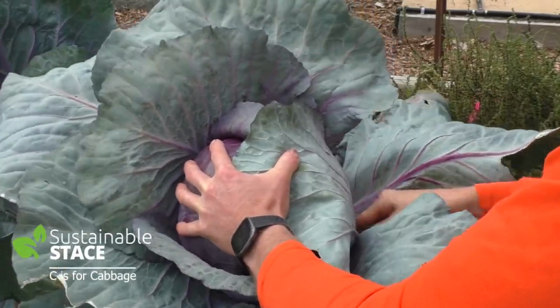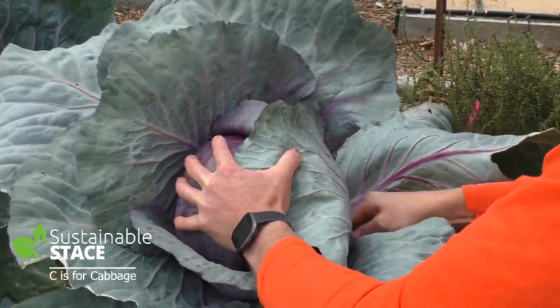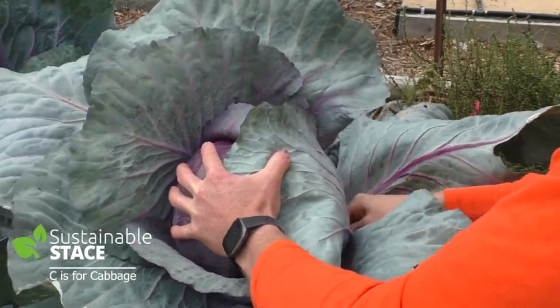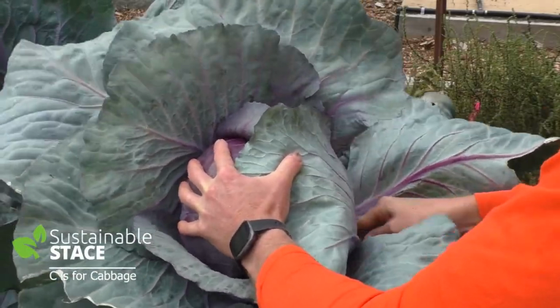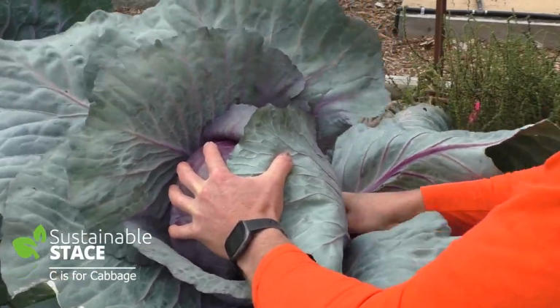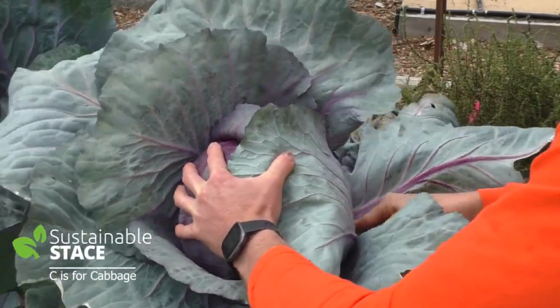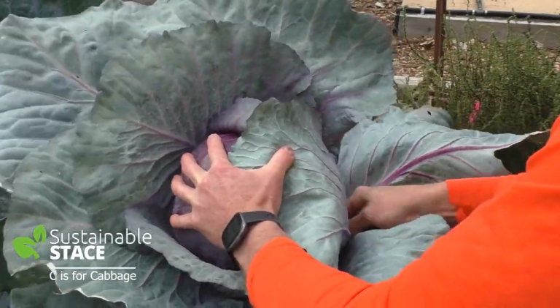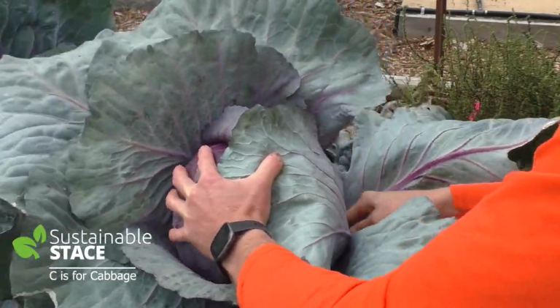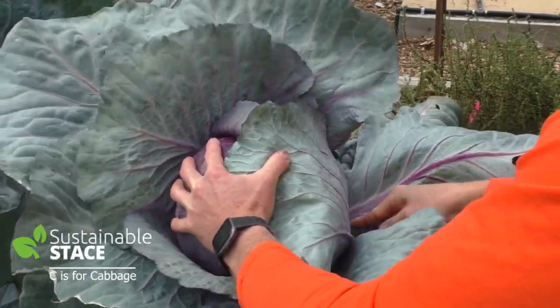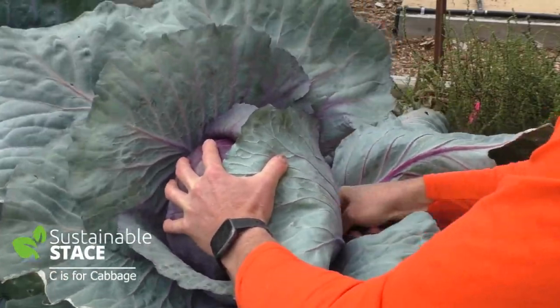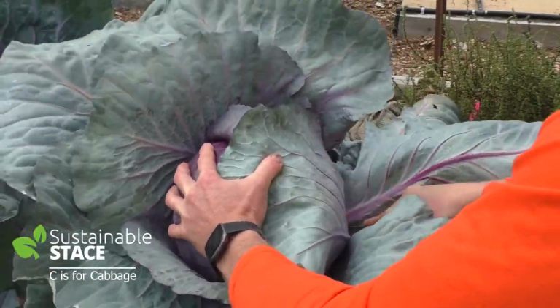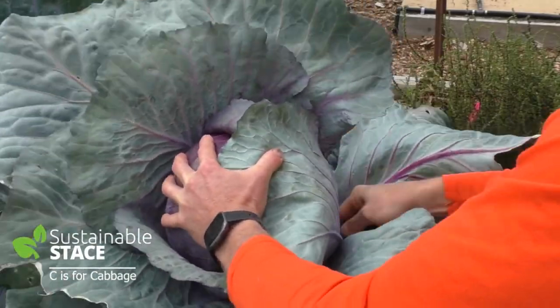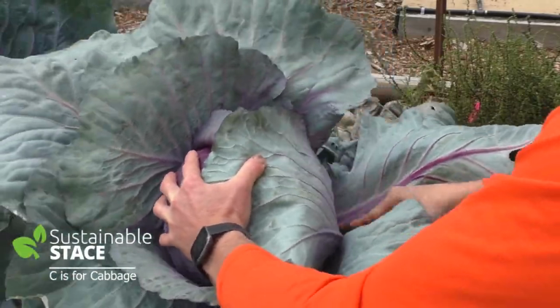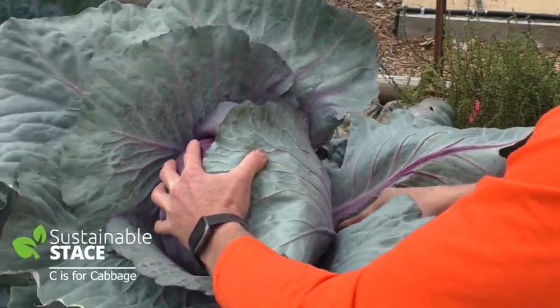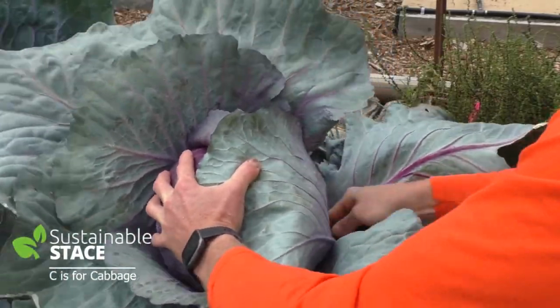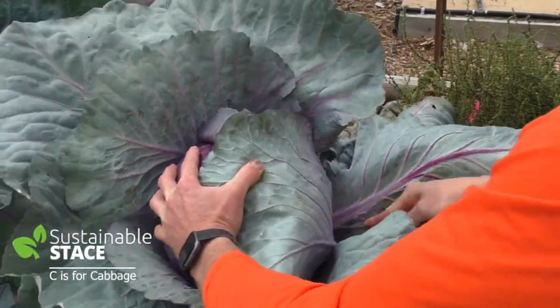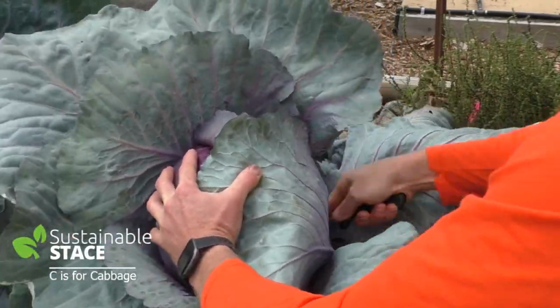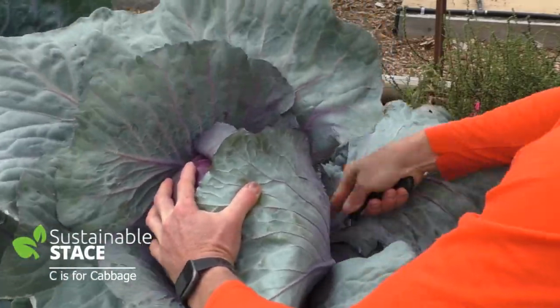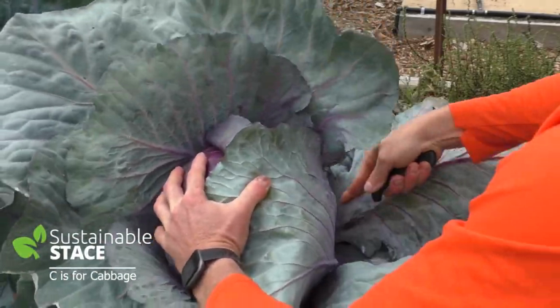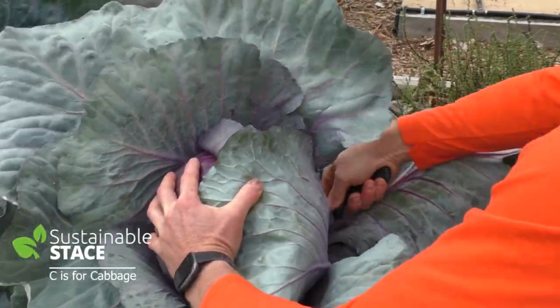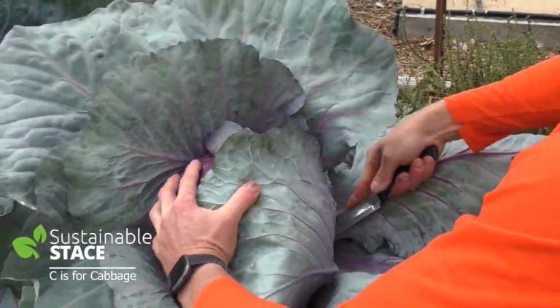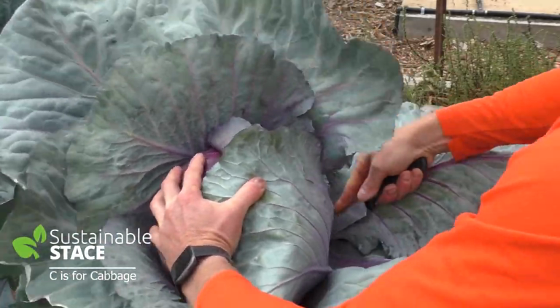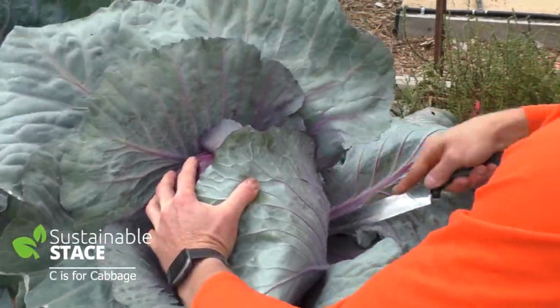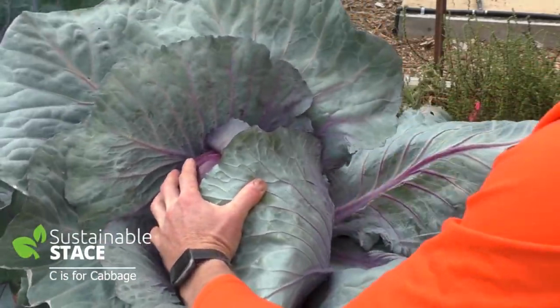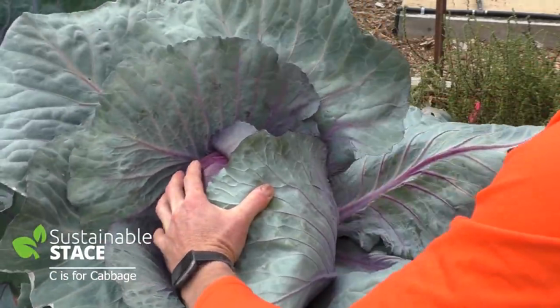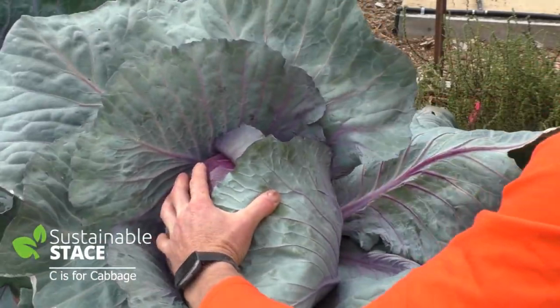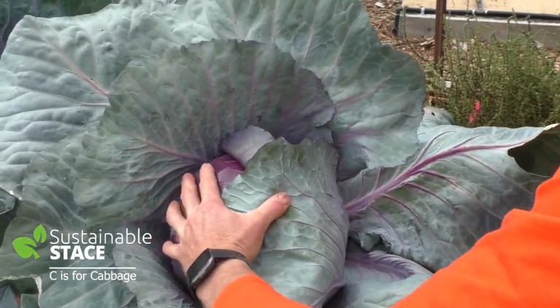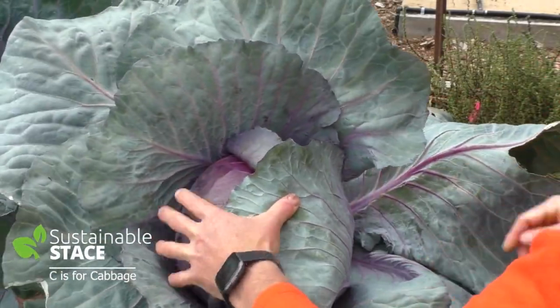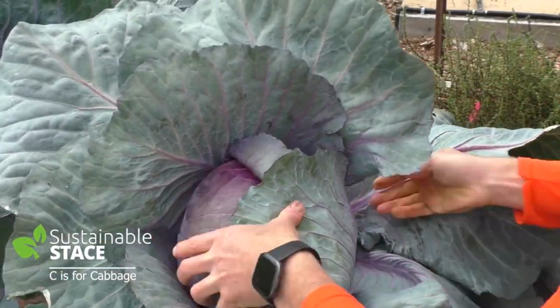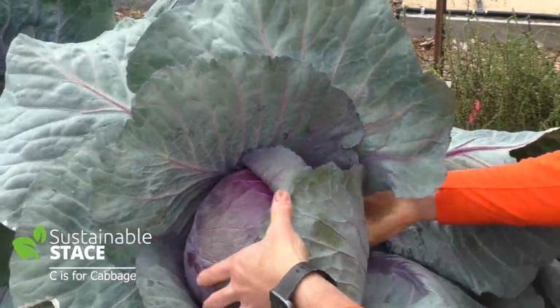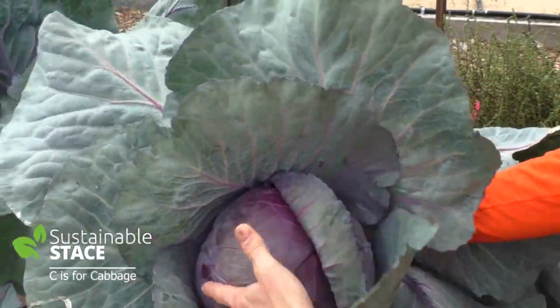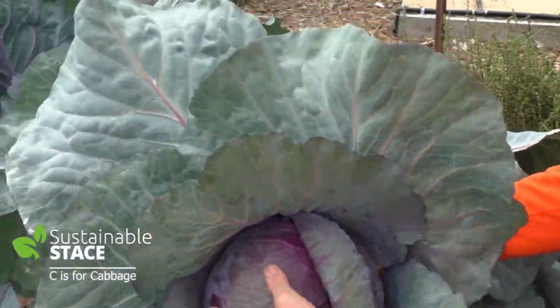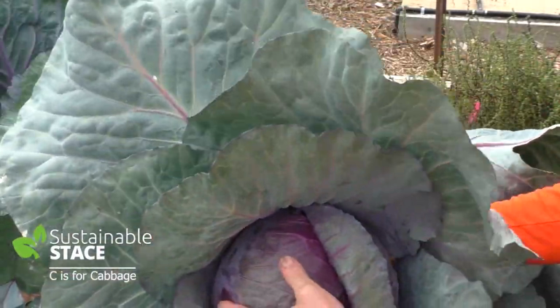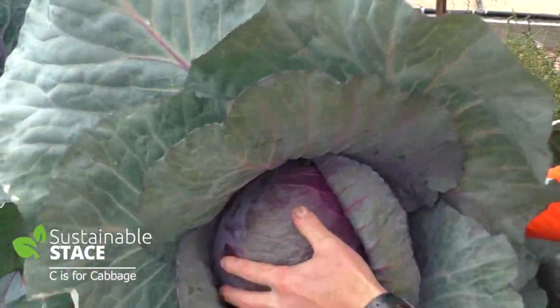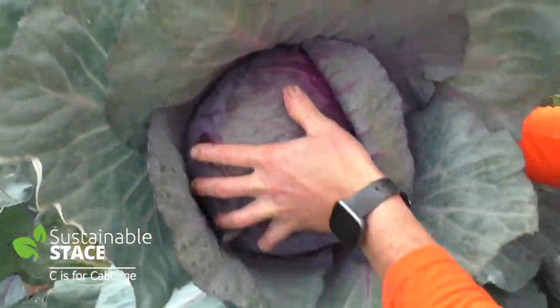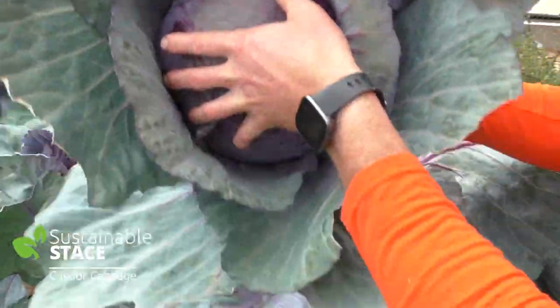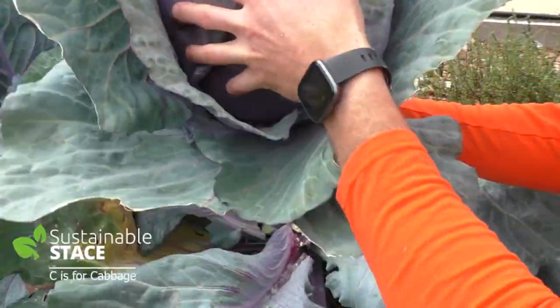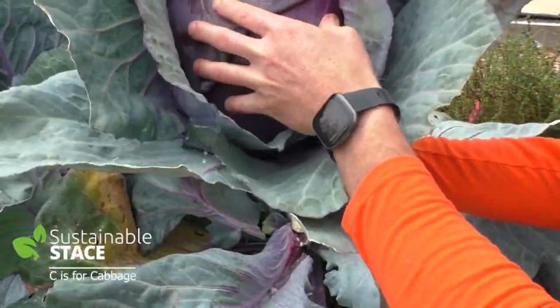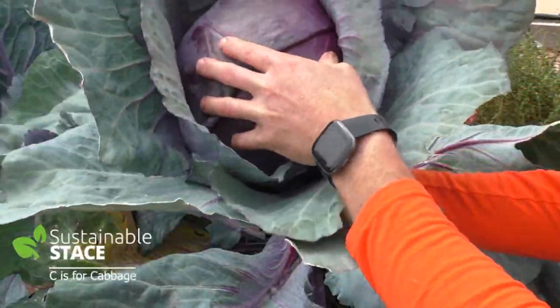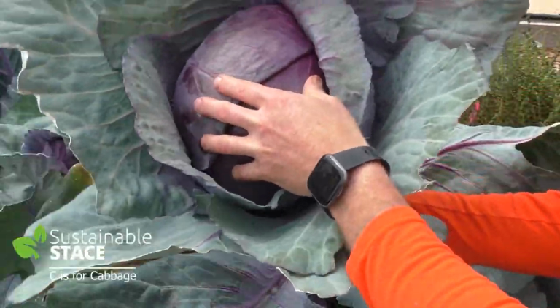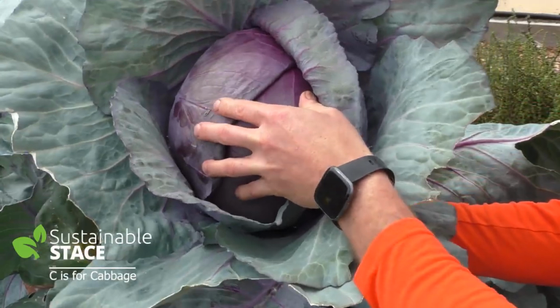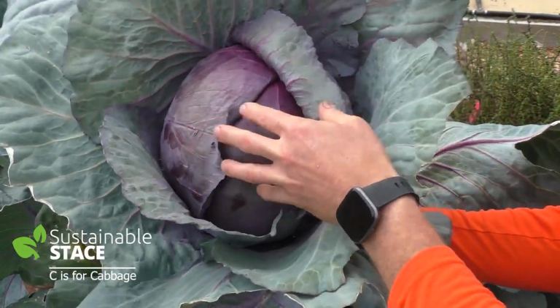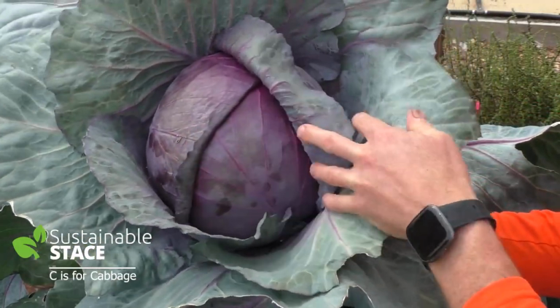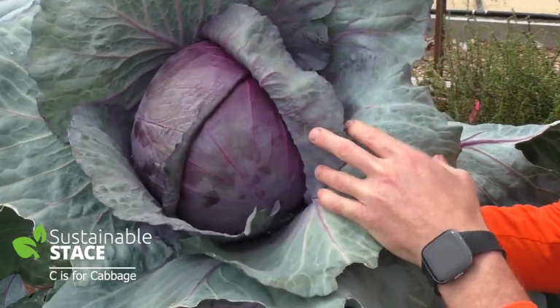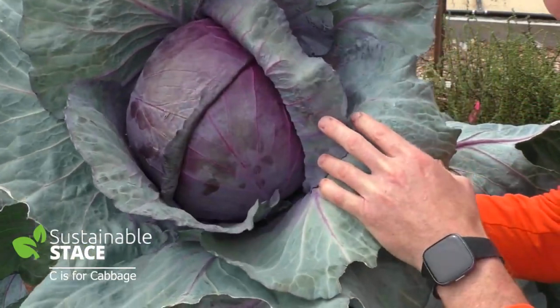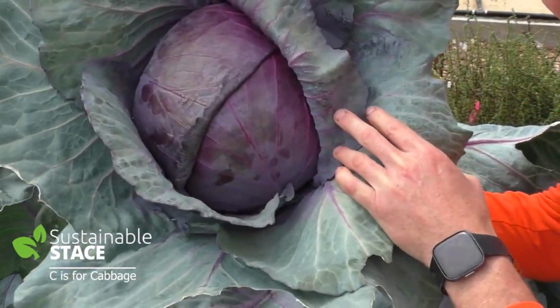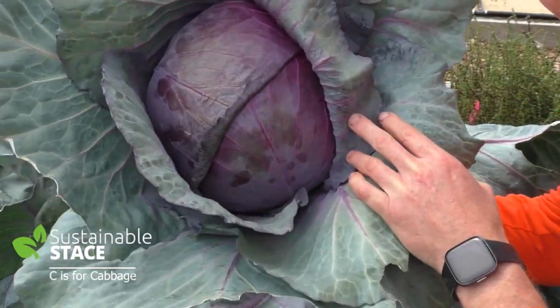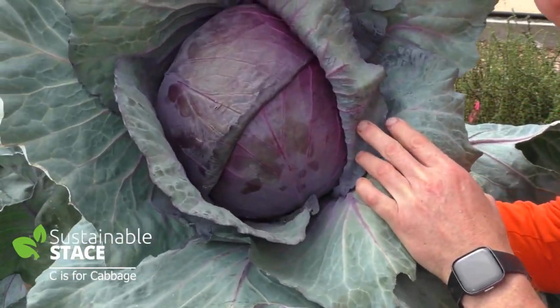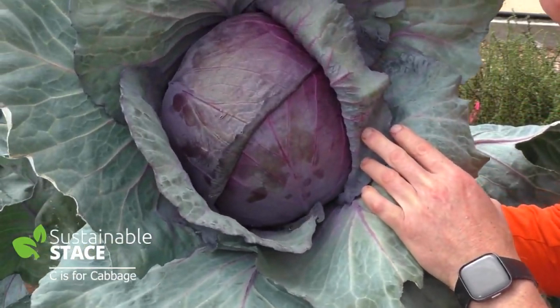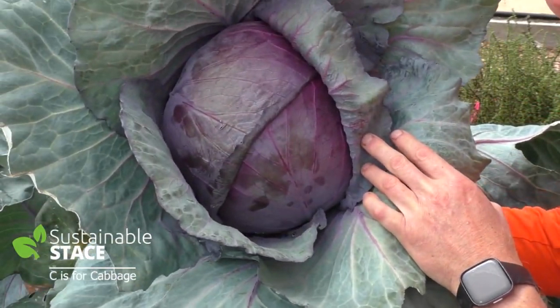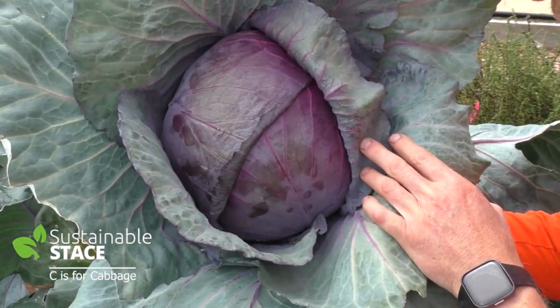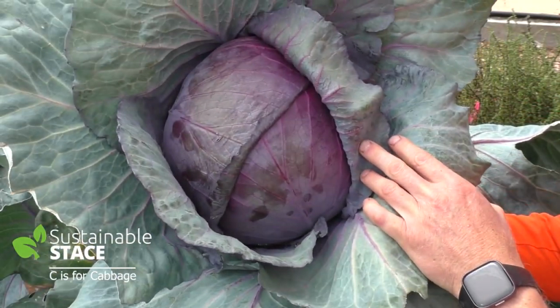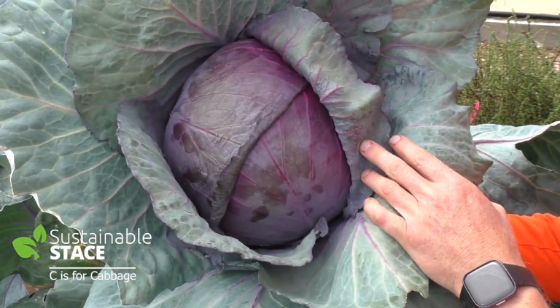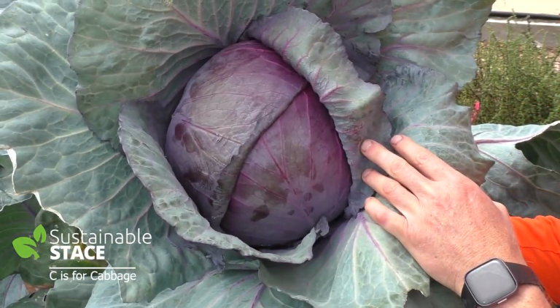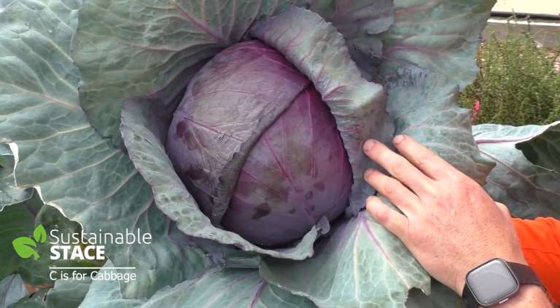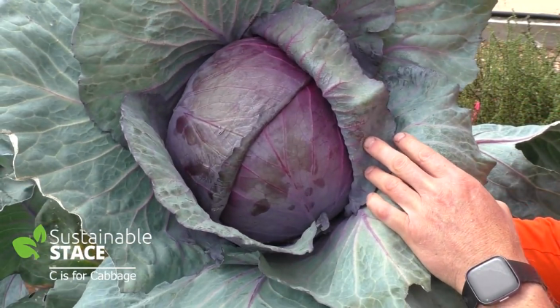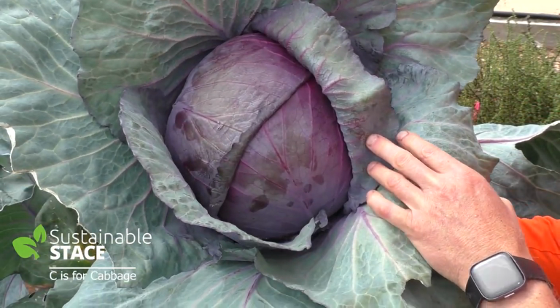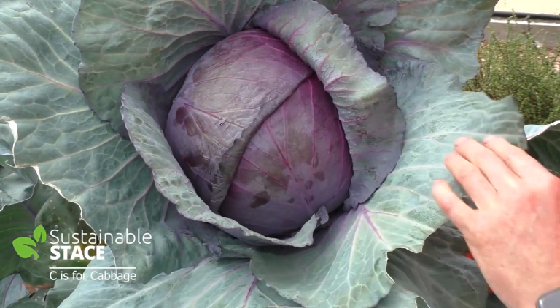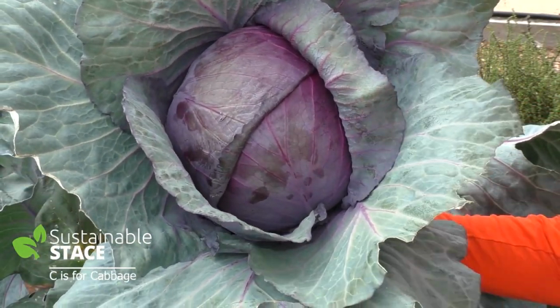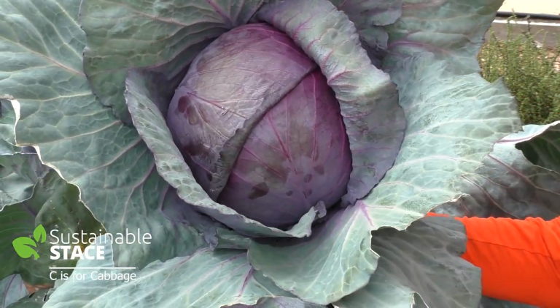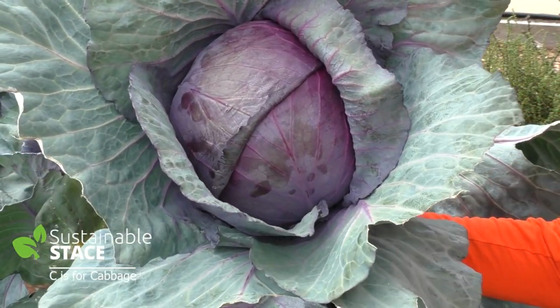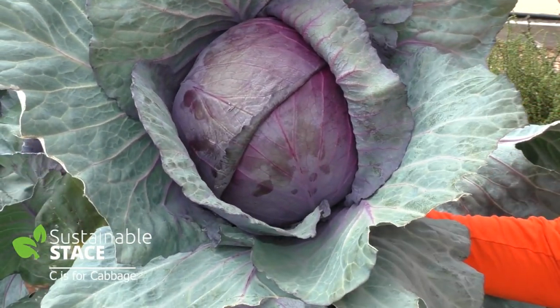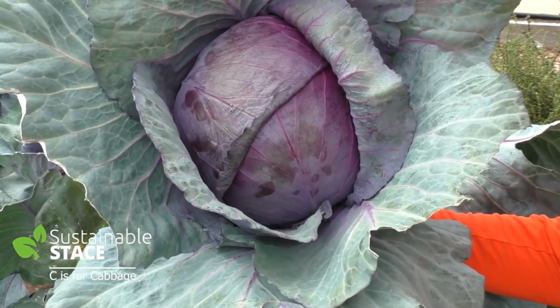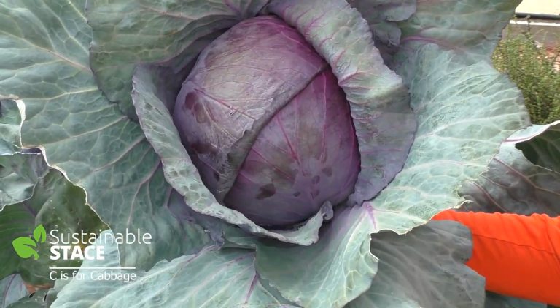It's big! And then we're going to weigh it. So there's the cabbage head, it's ready to go. Let's weigh it in and see how big it is.